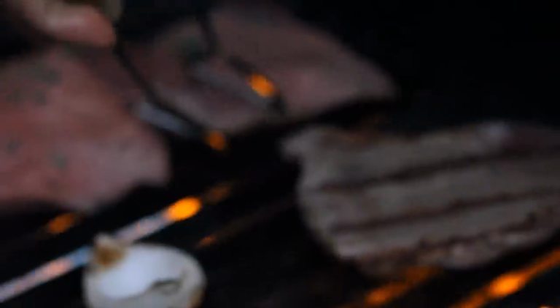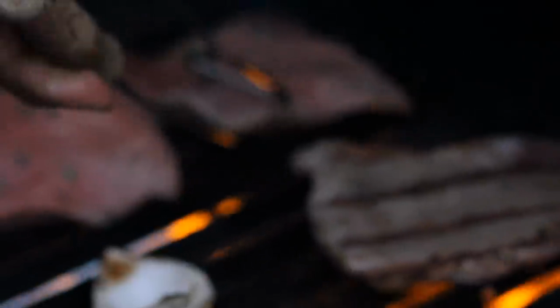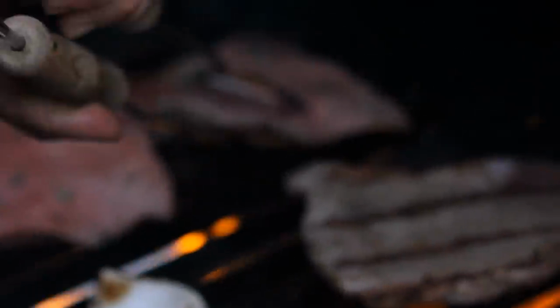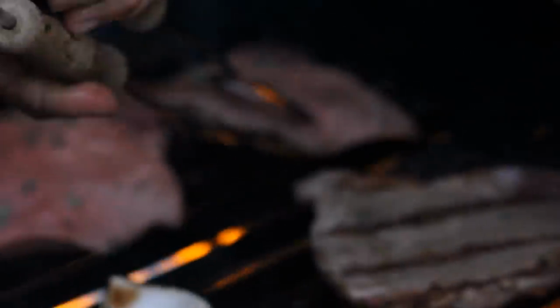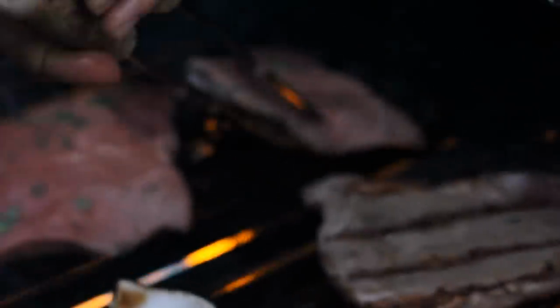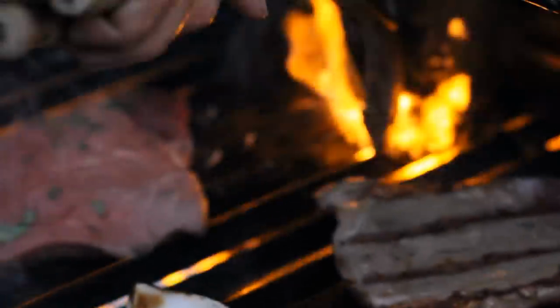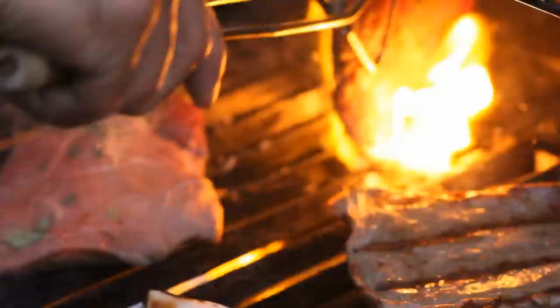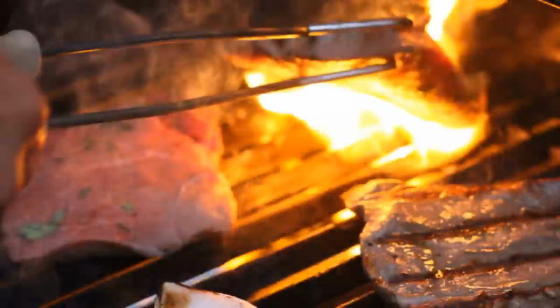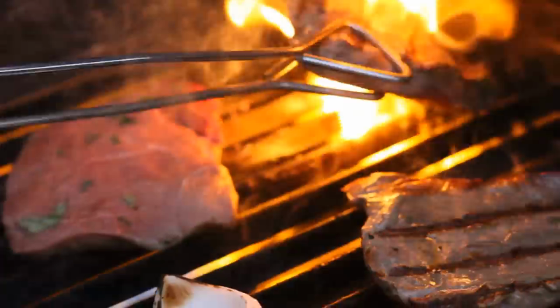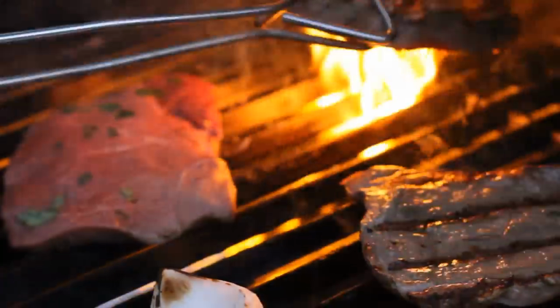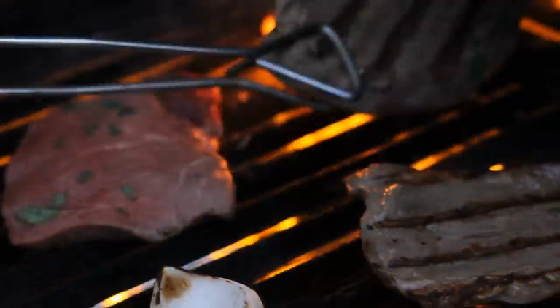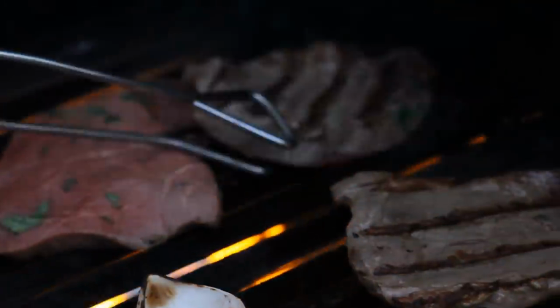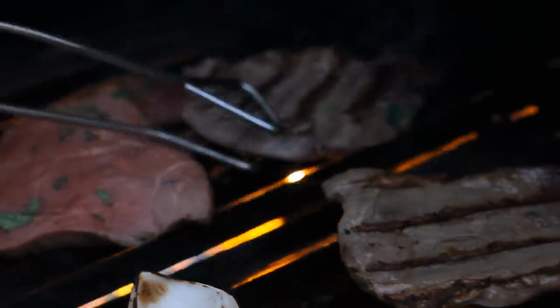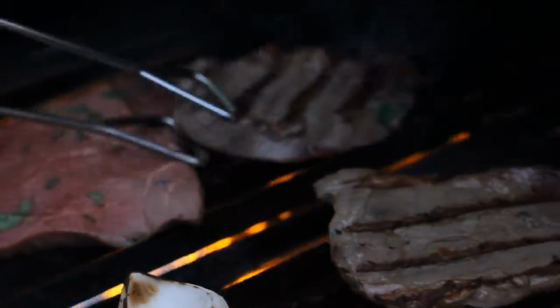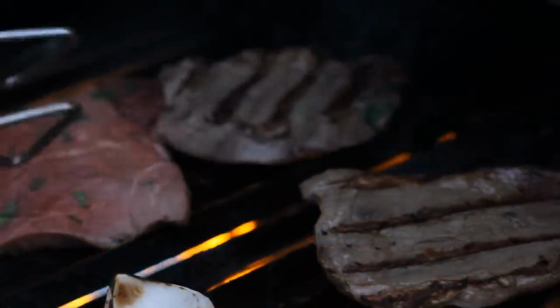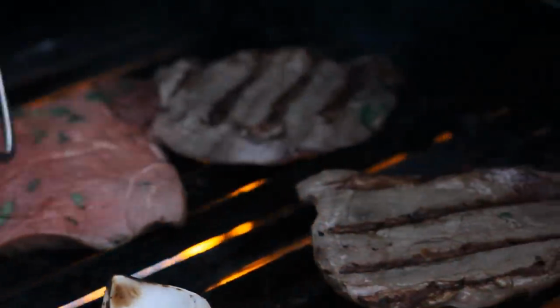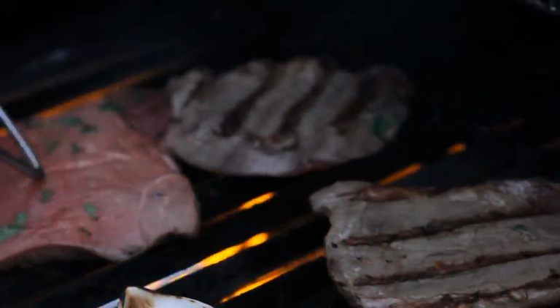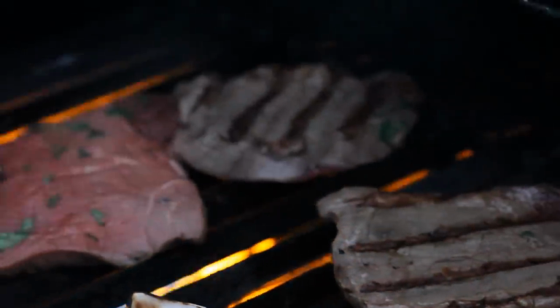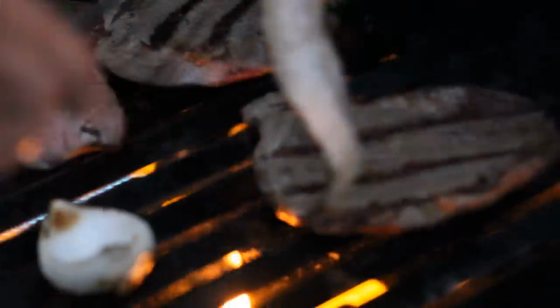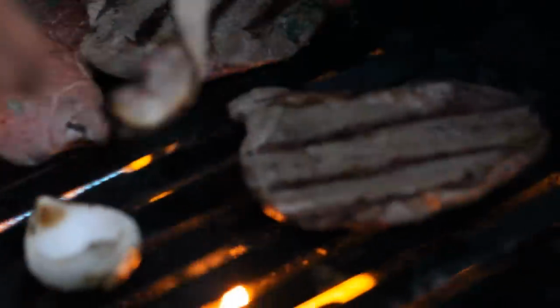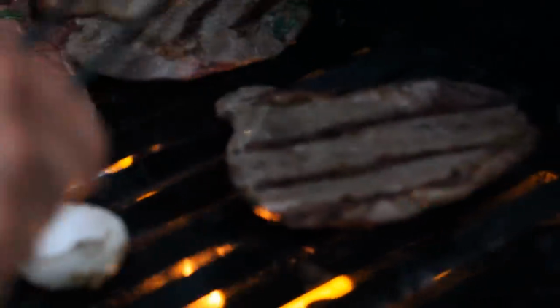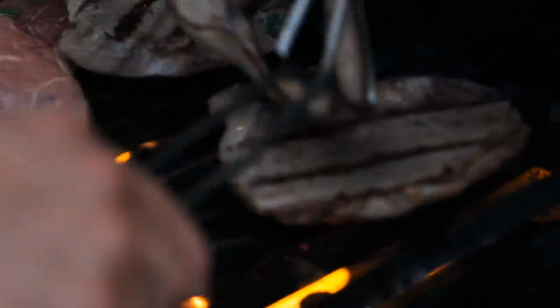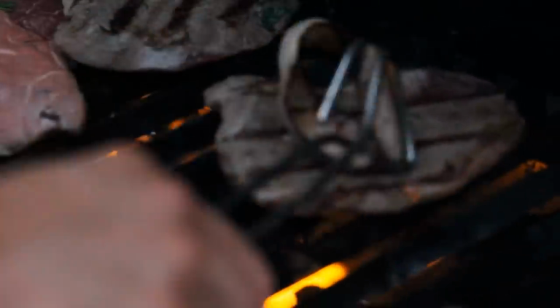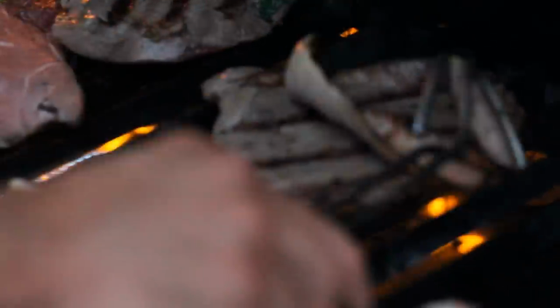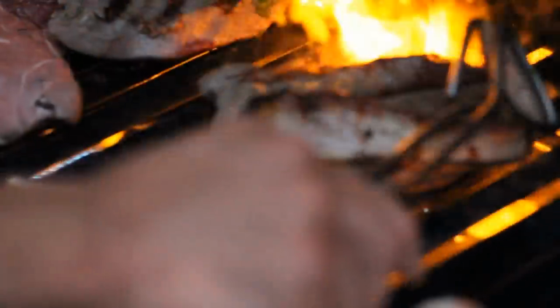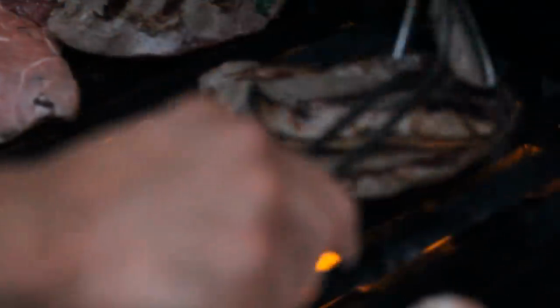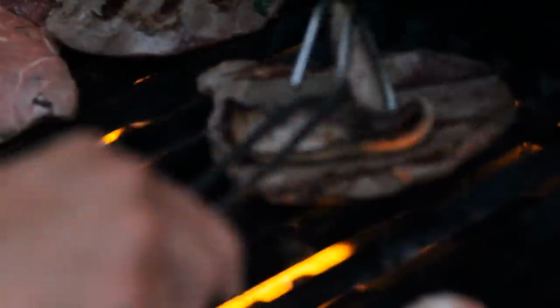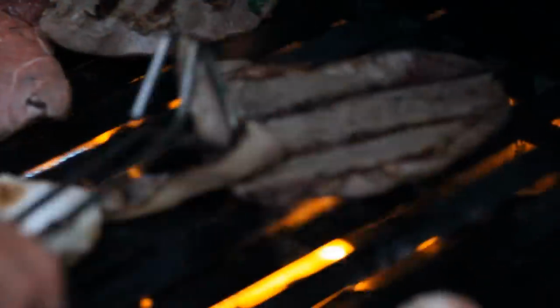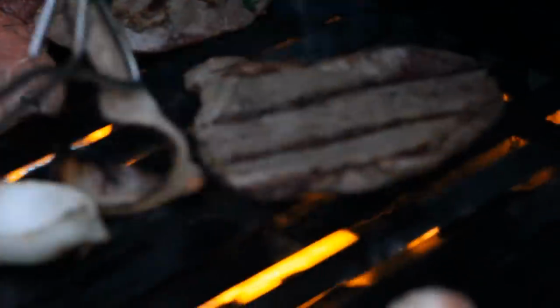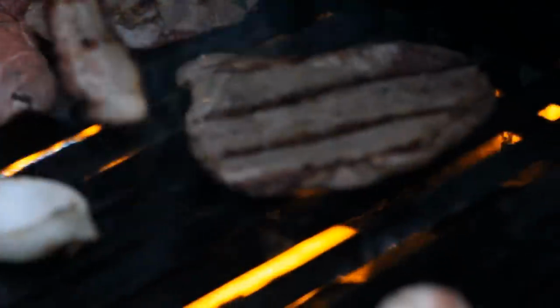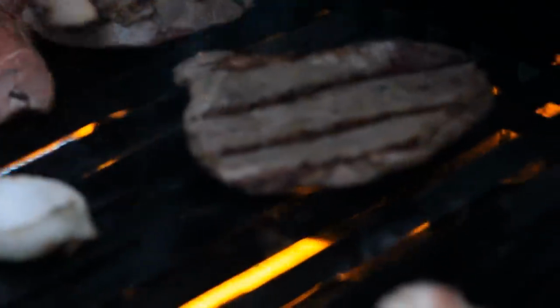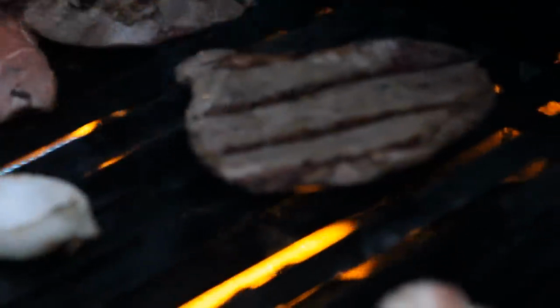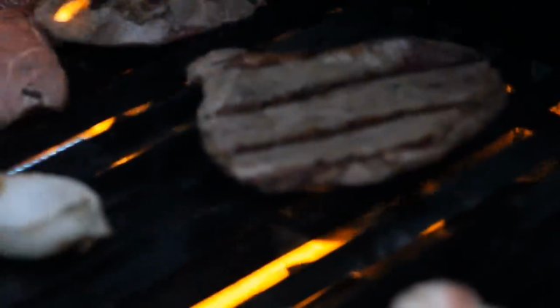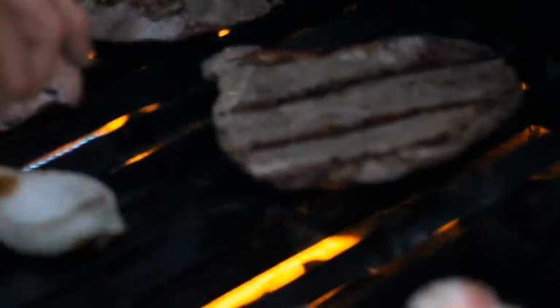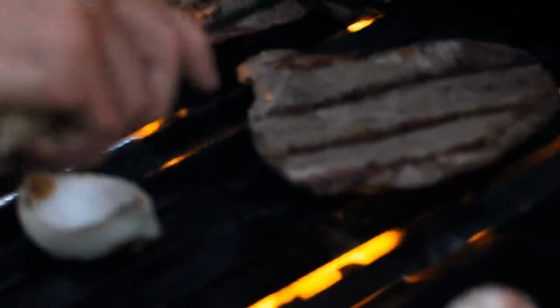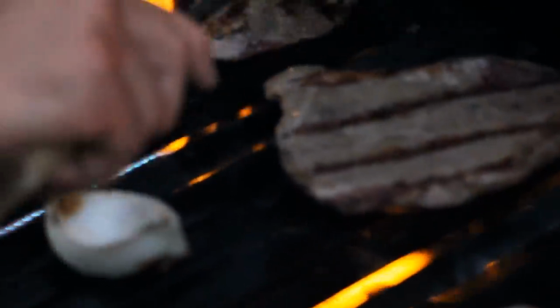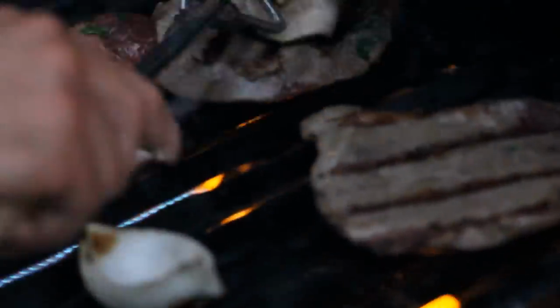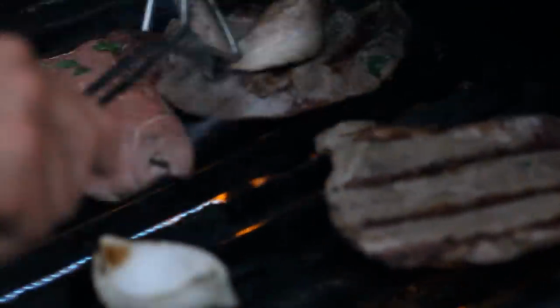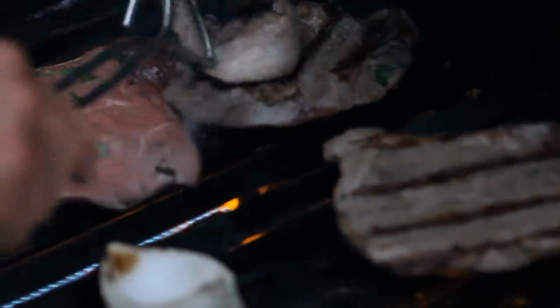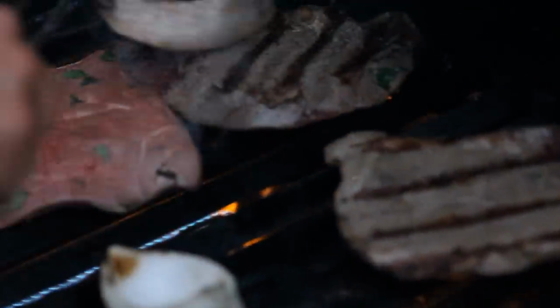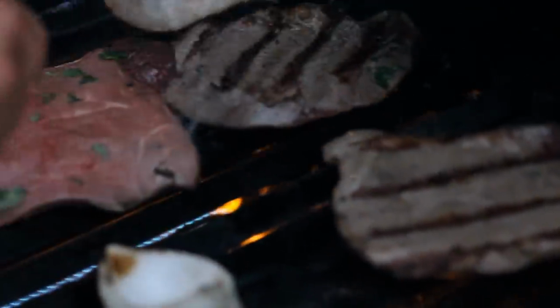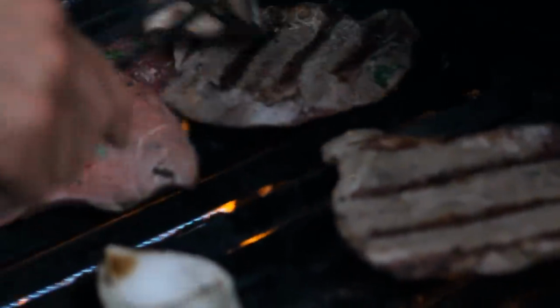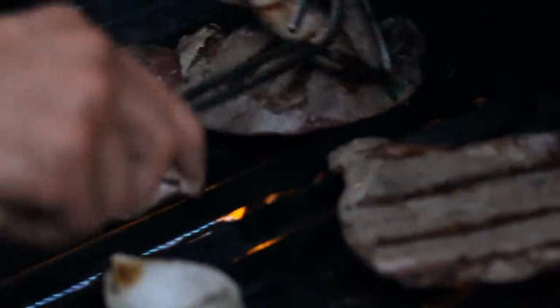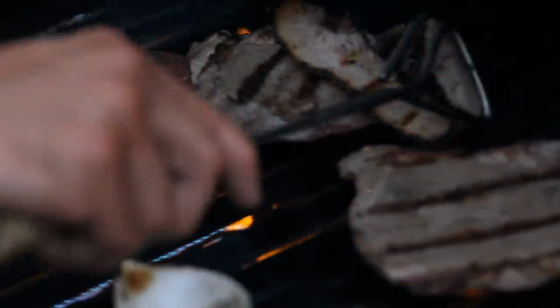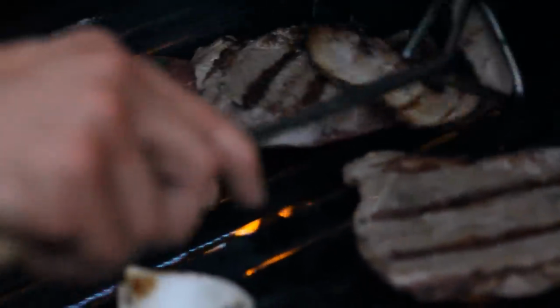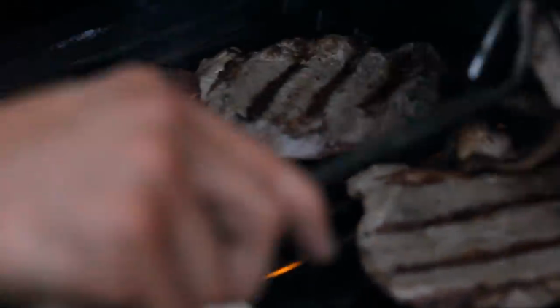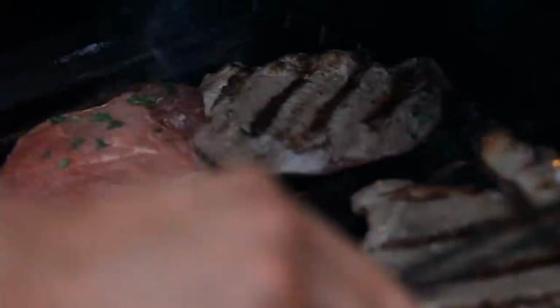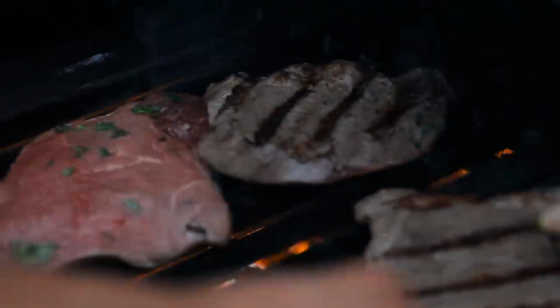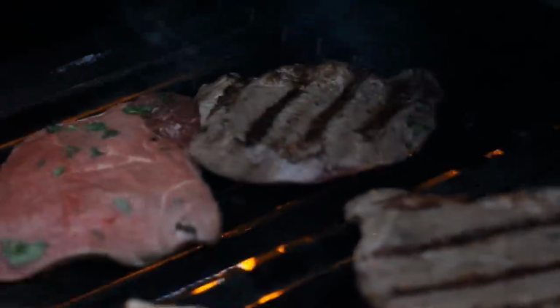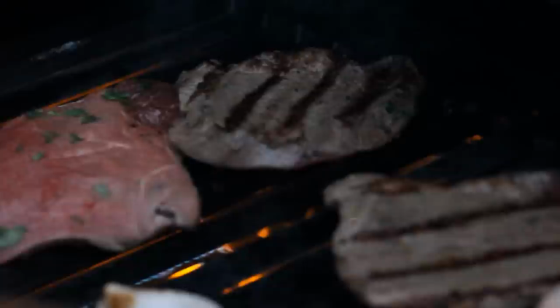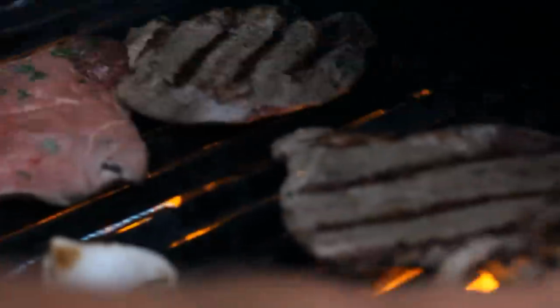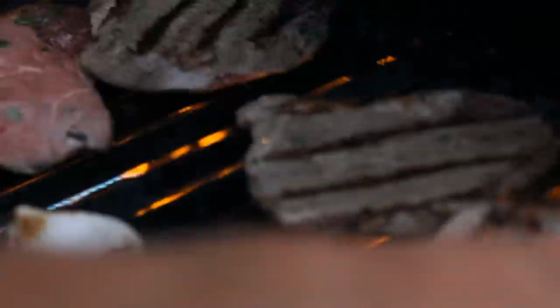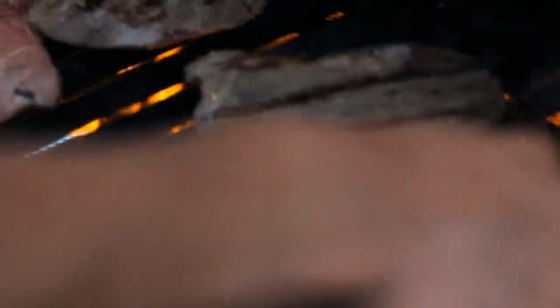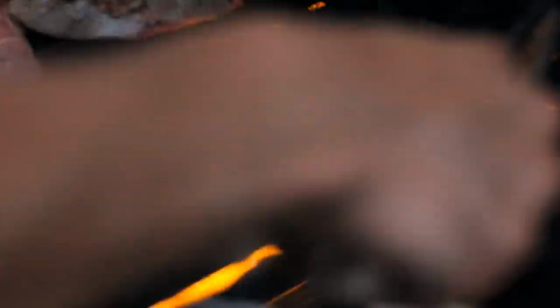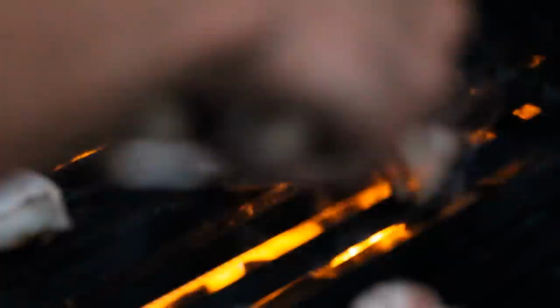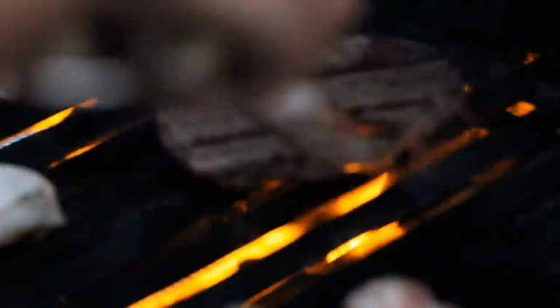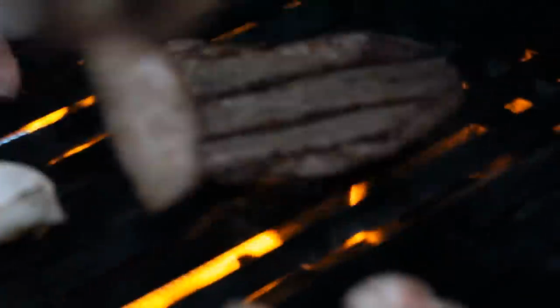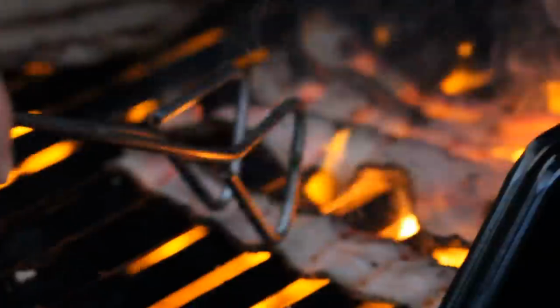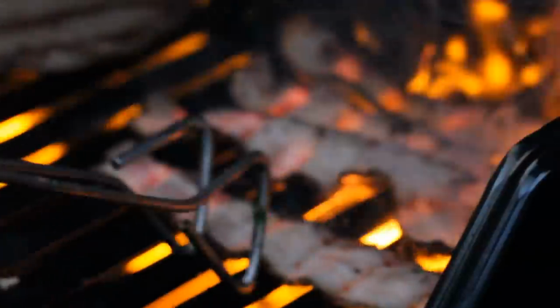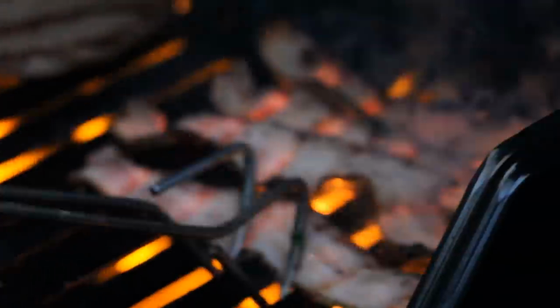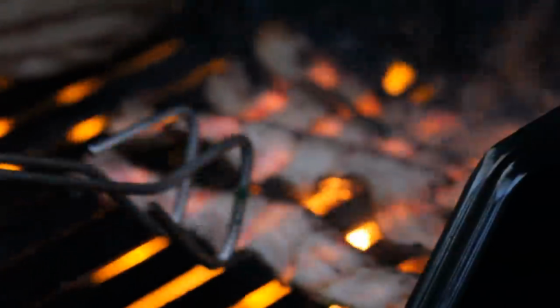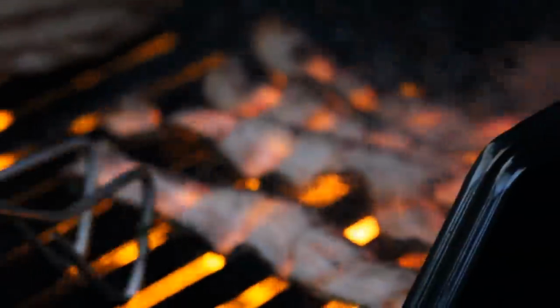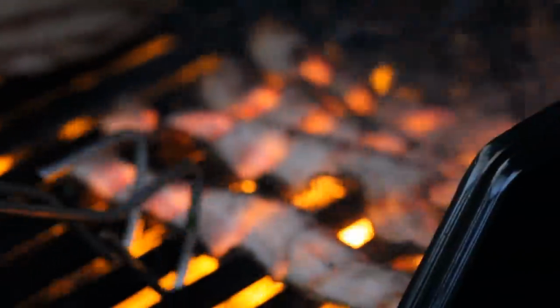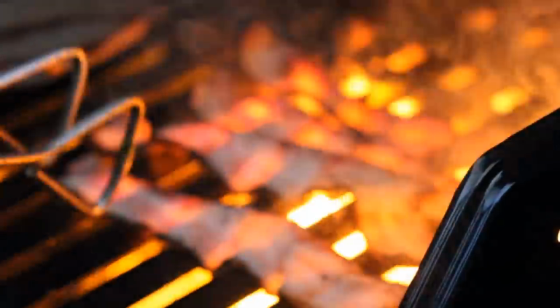Get some grill marks on the steak and then flip it to the other side. Make the most of your resources and baste the steak with the bacon.